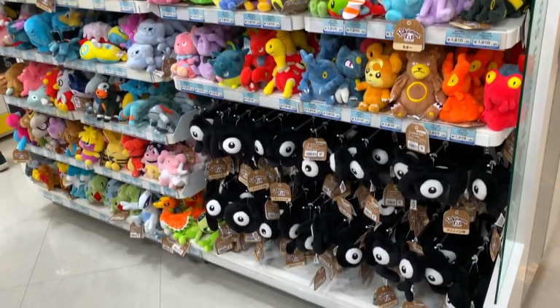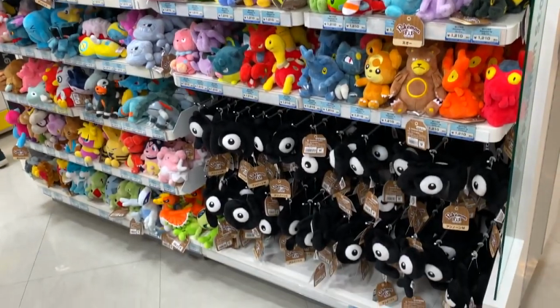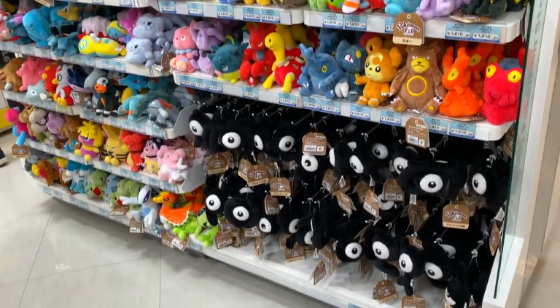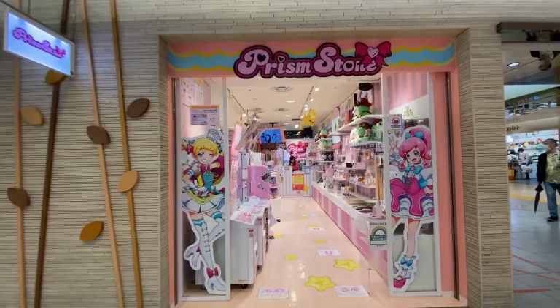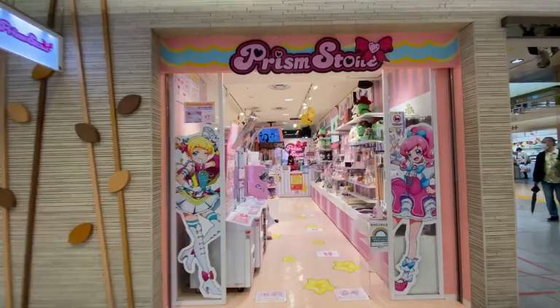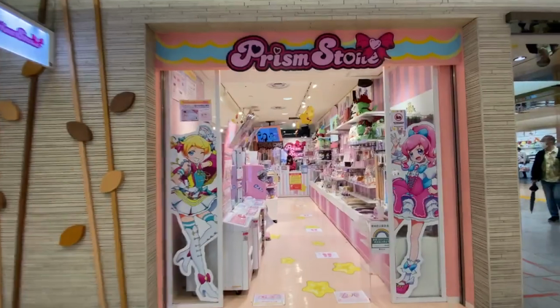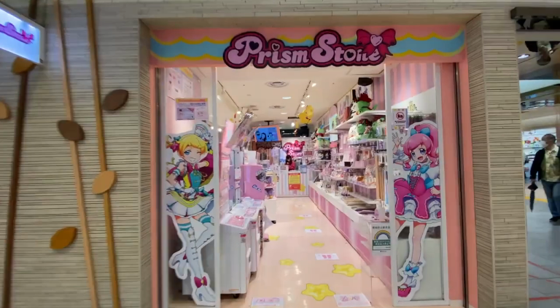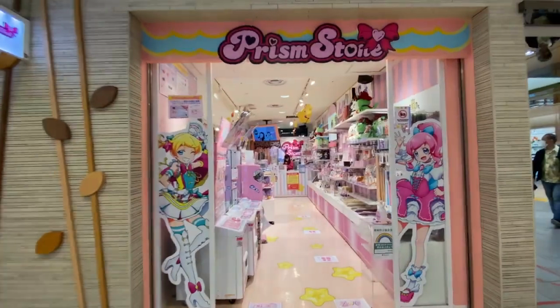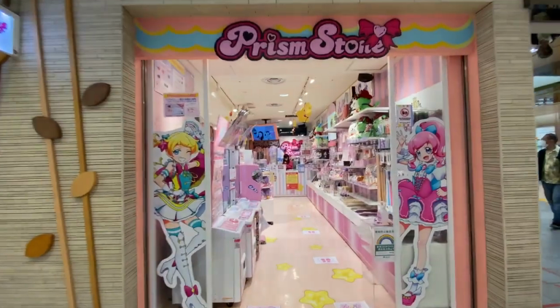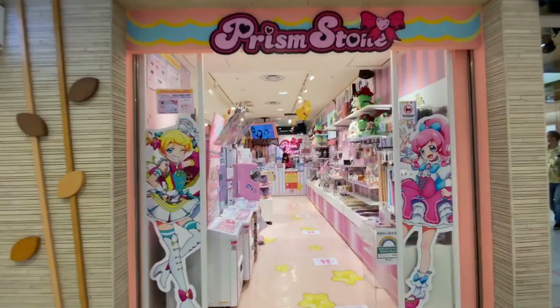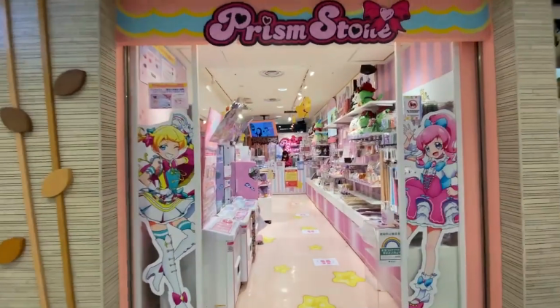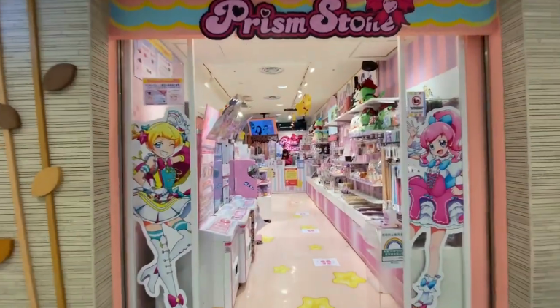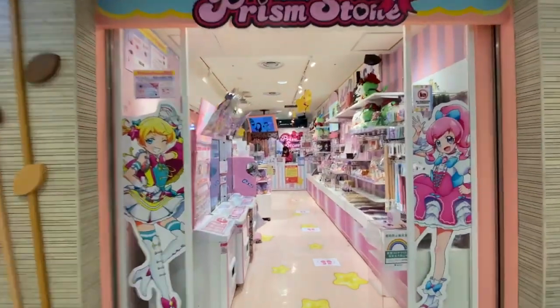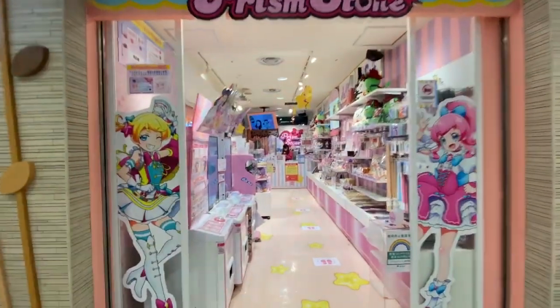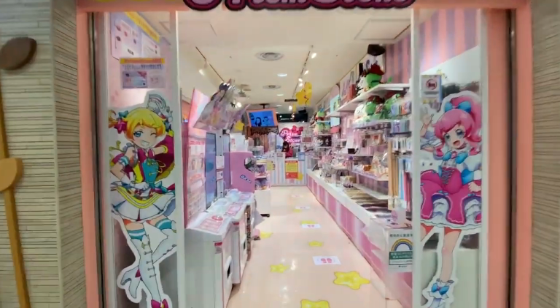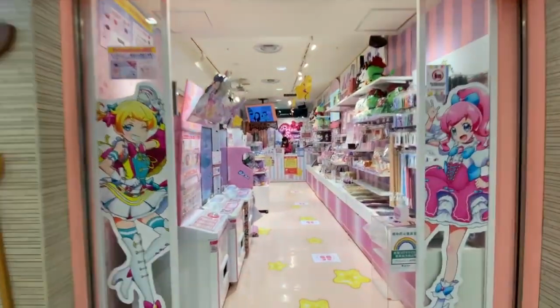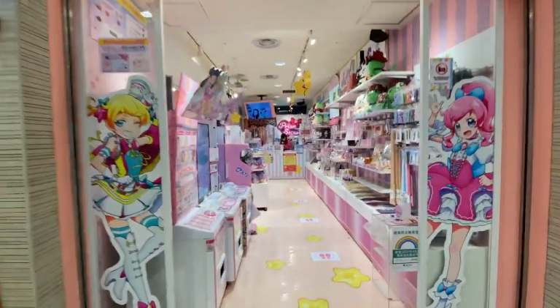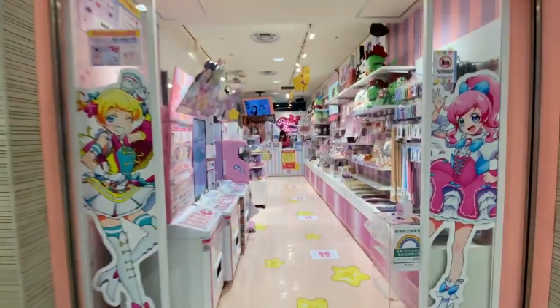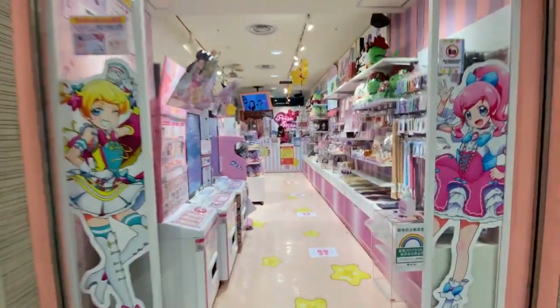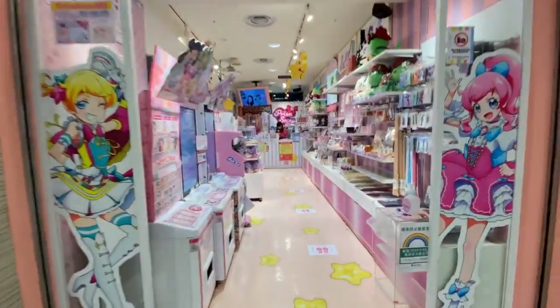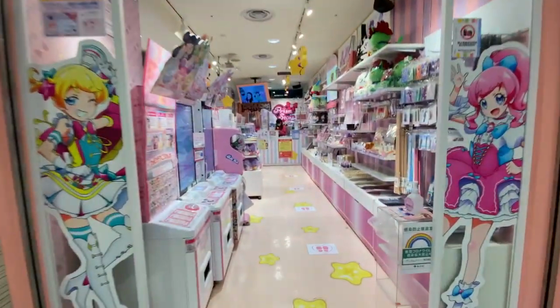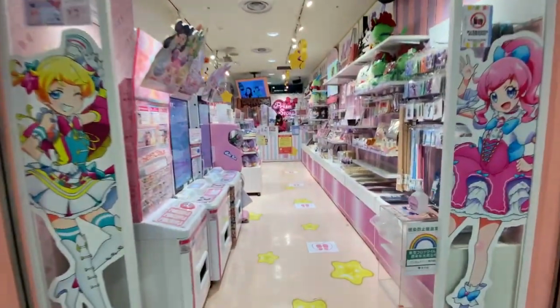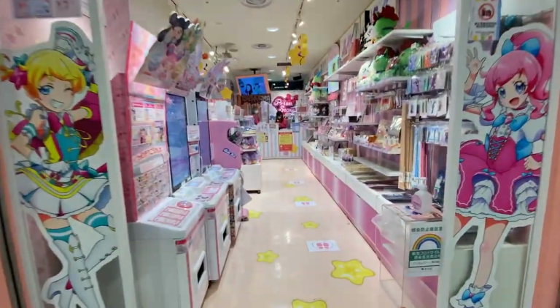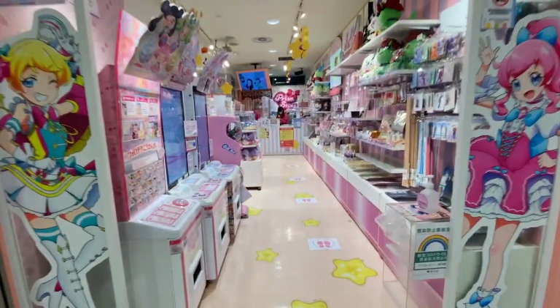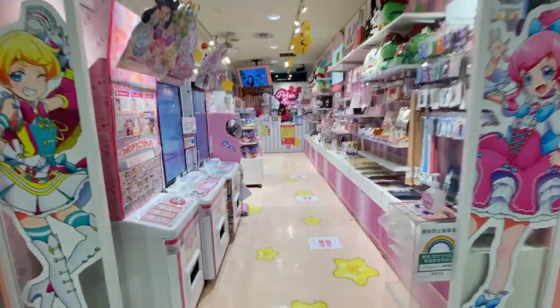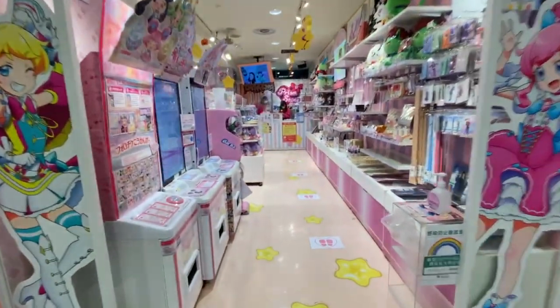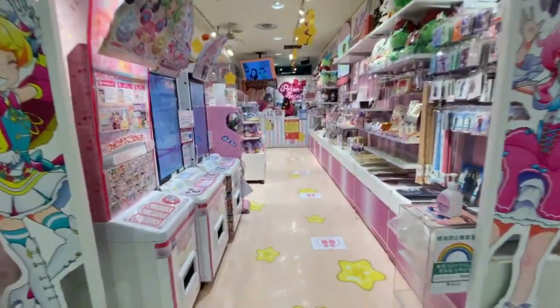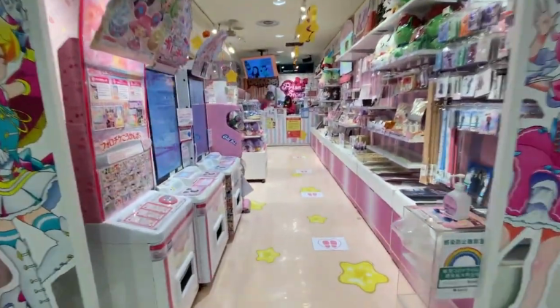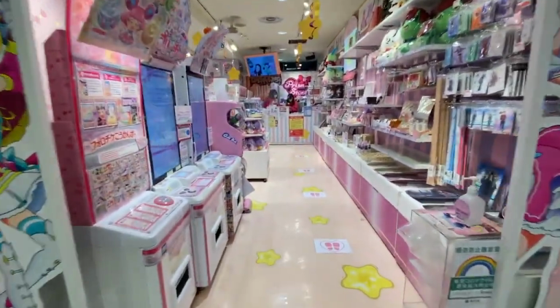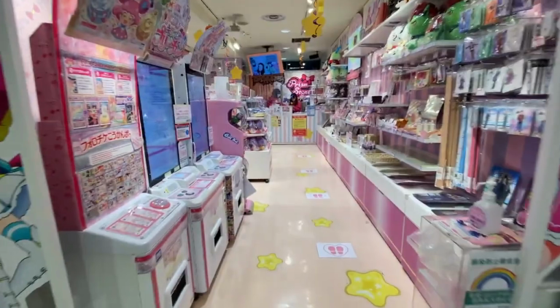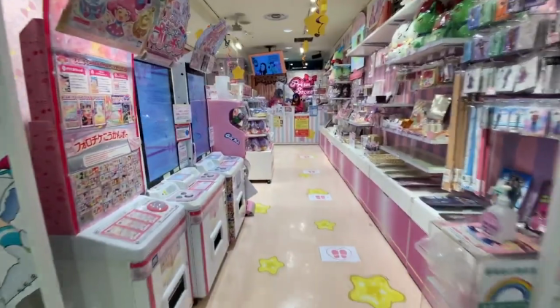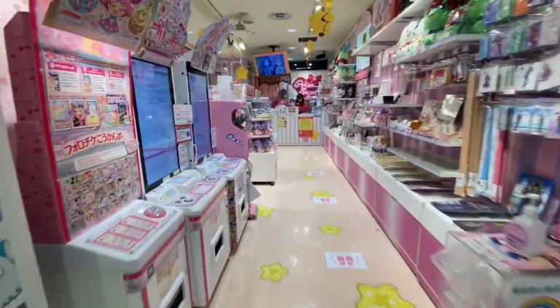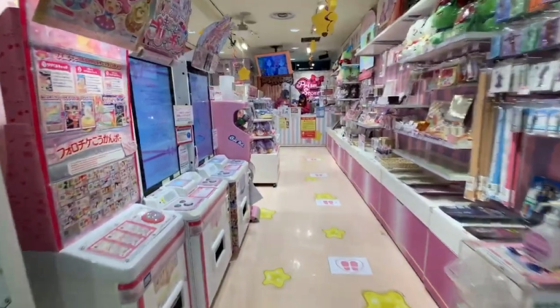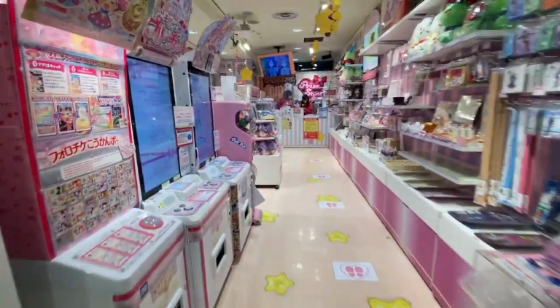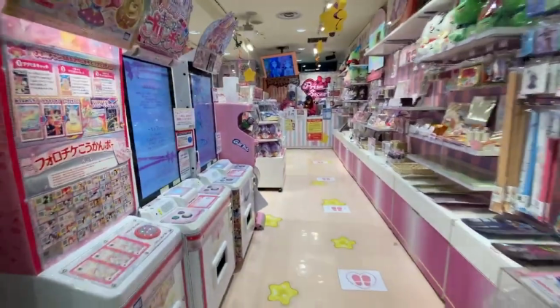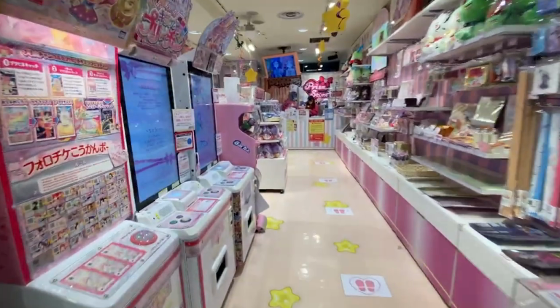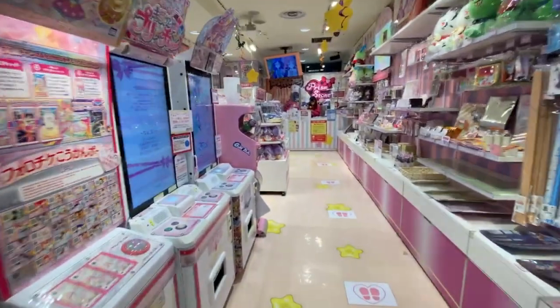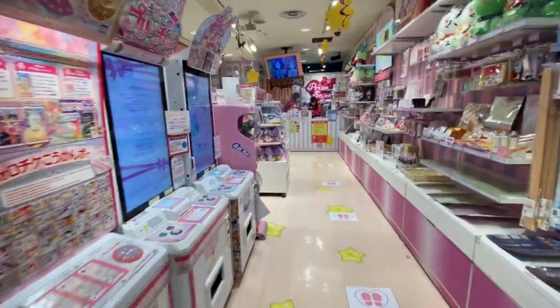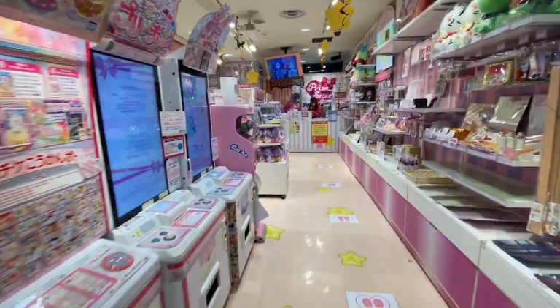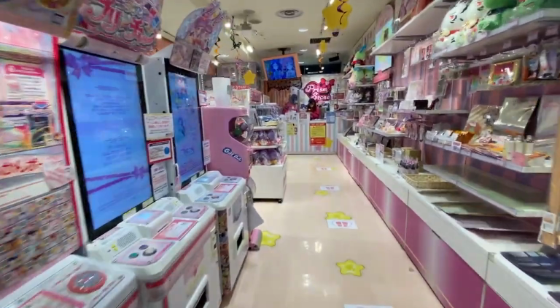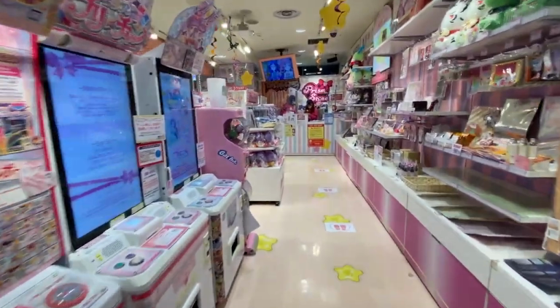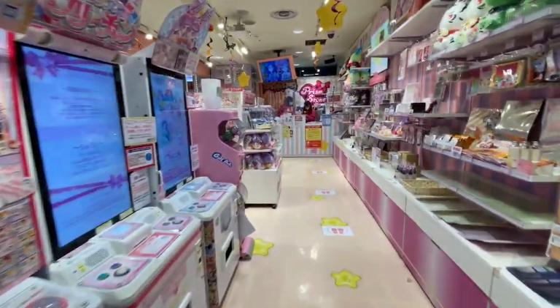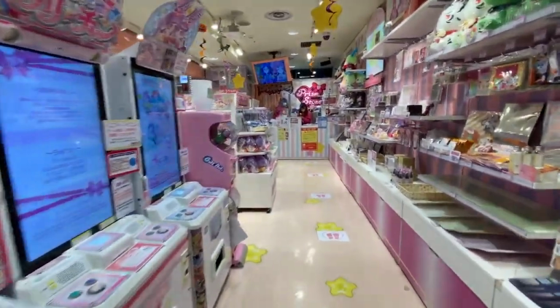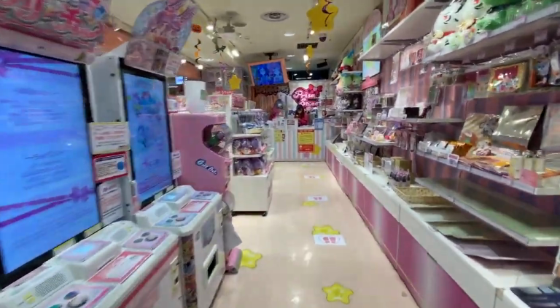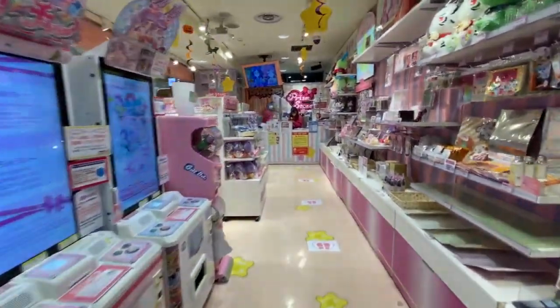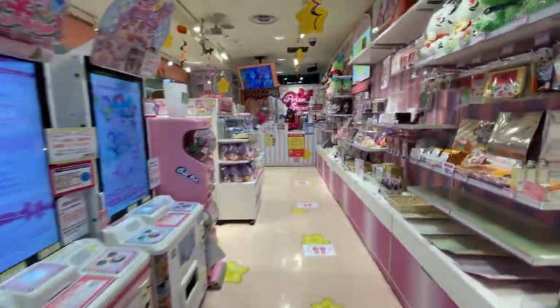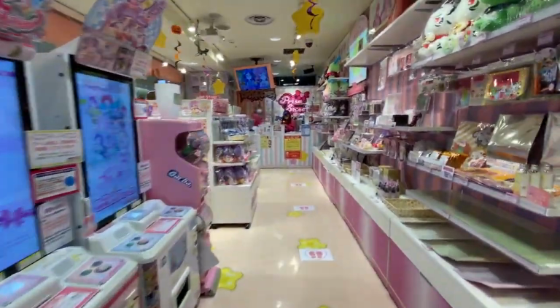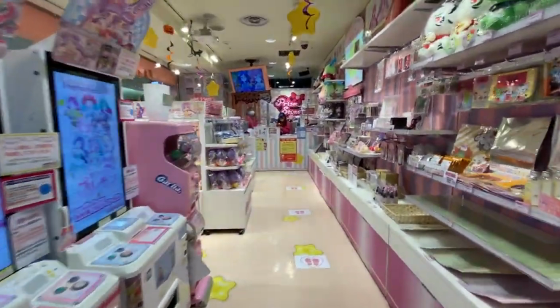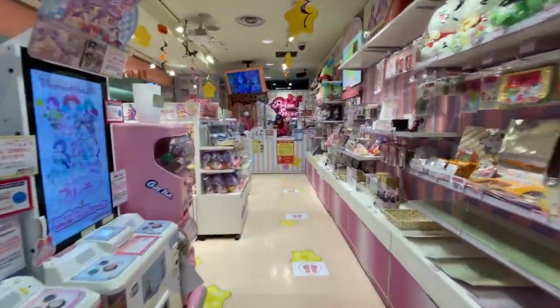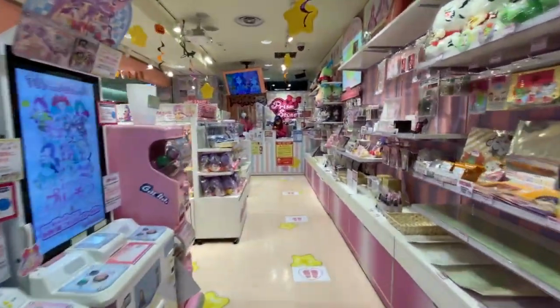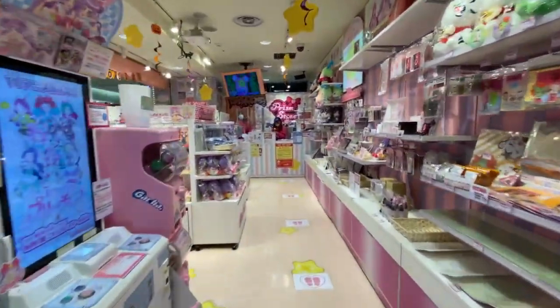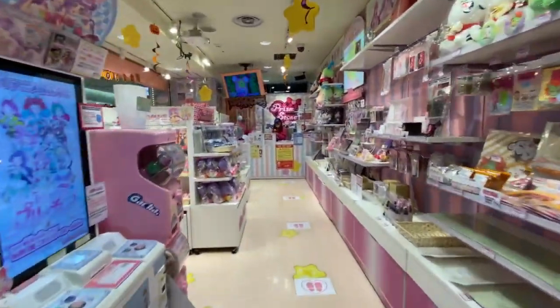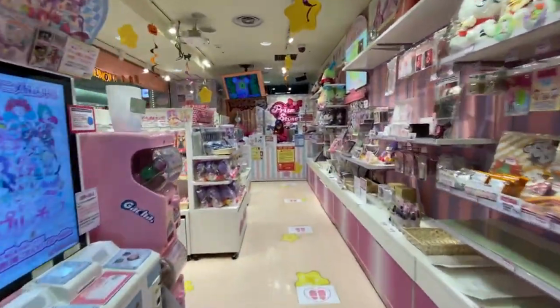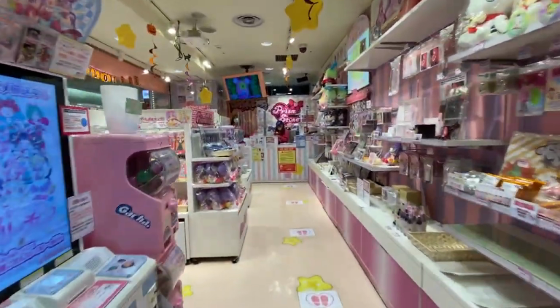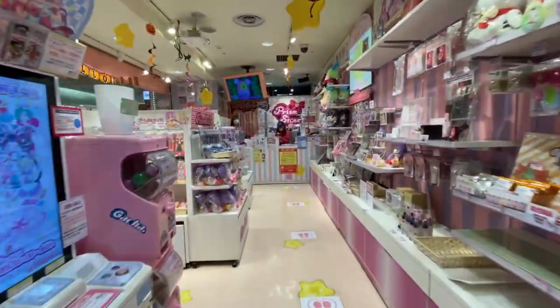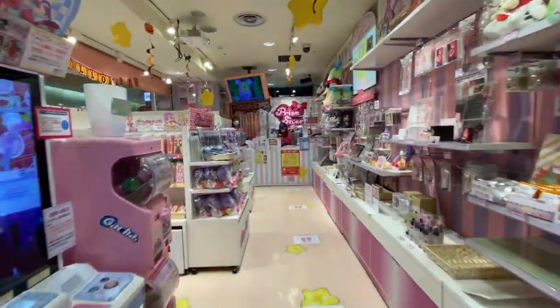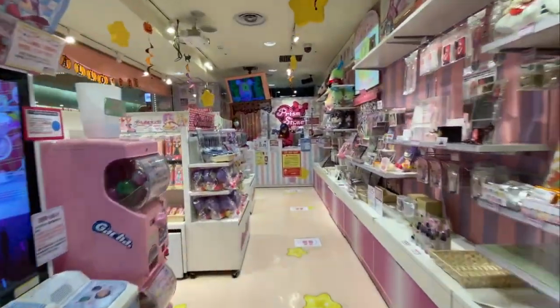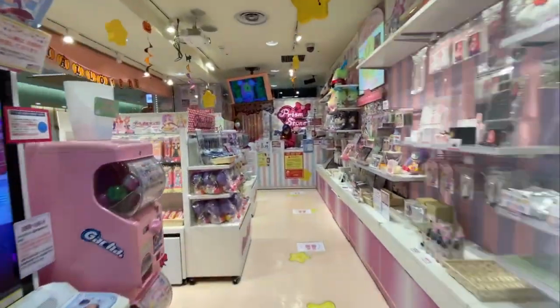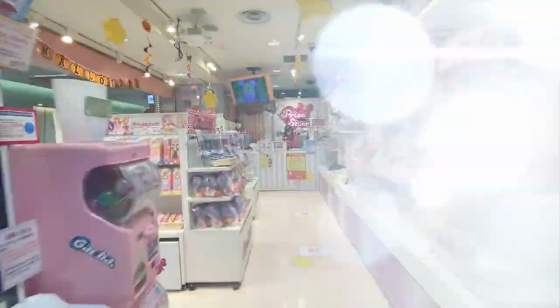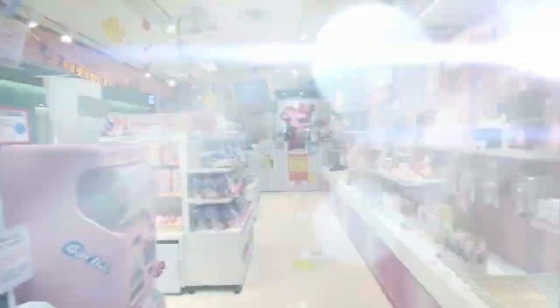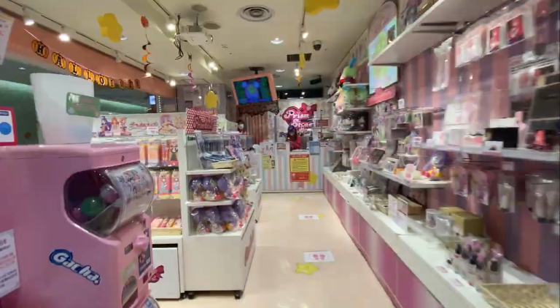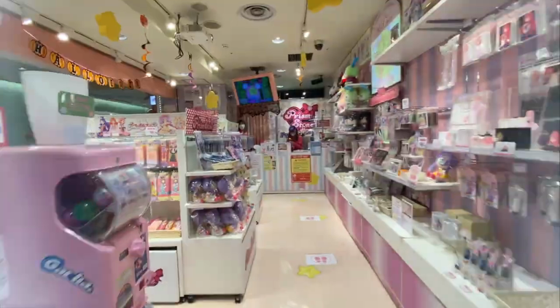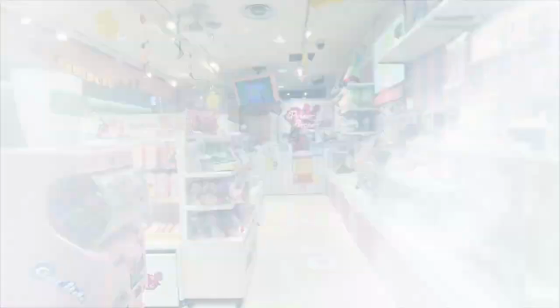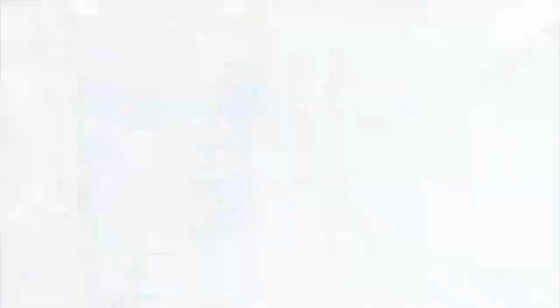Pretty Rhythm is a franchise of cute fashion and anime. Prism Stone is part of this brand.